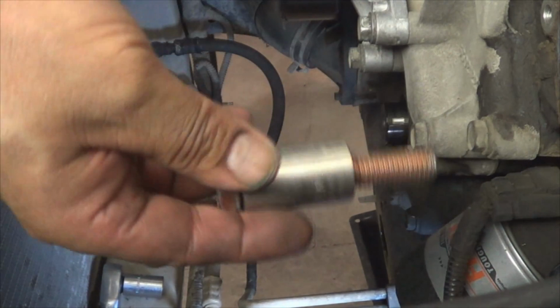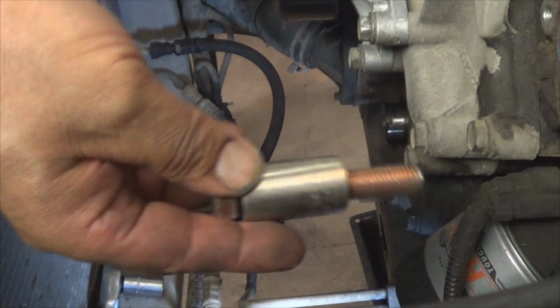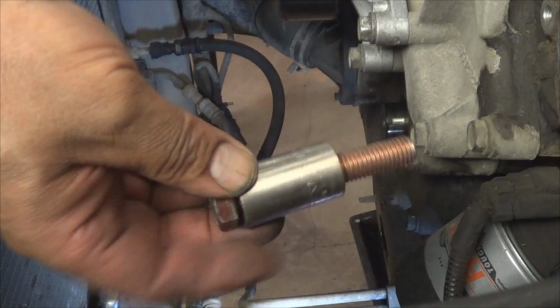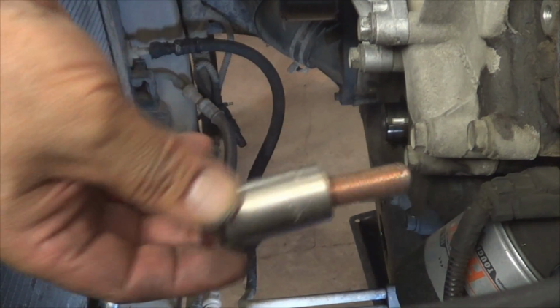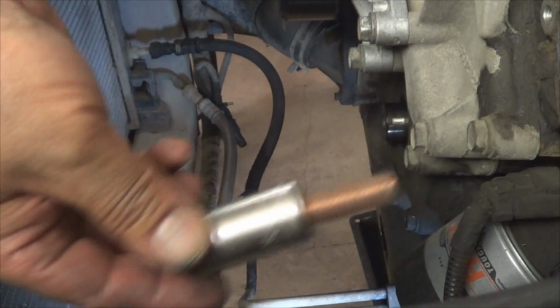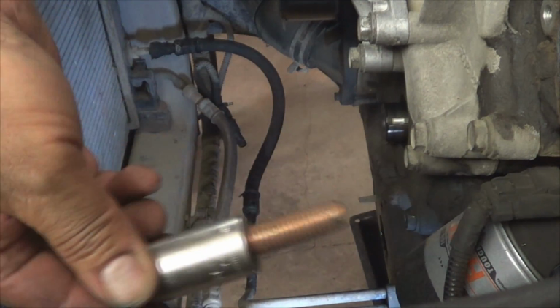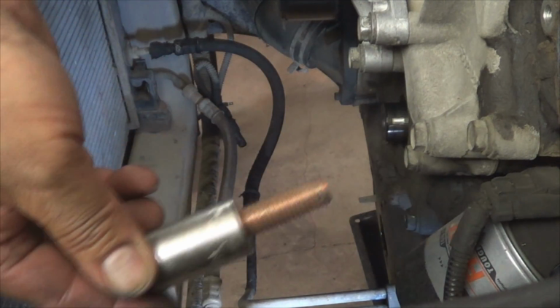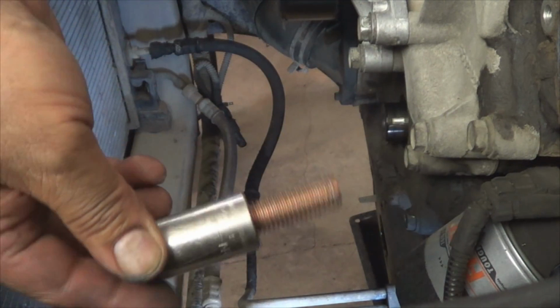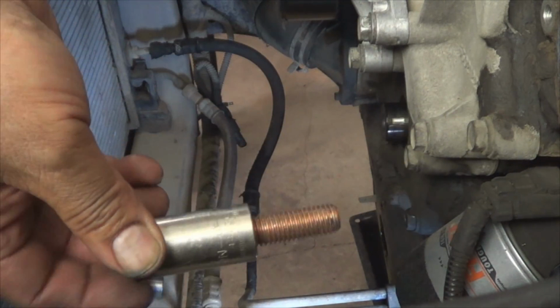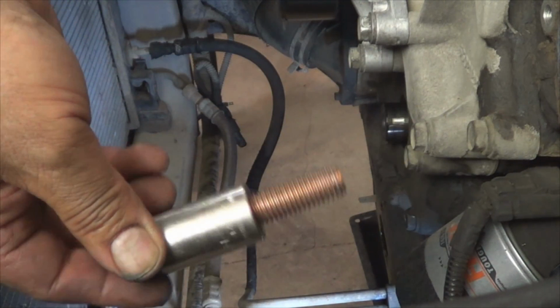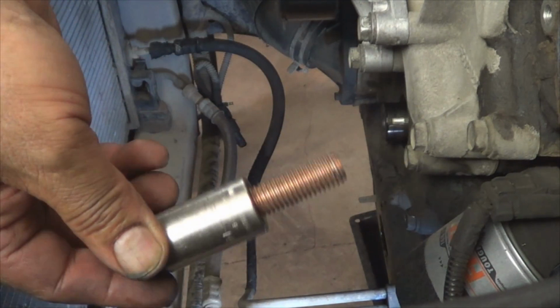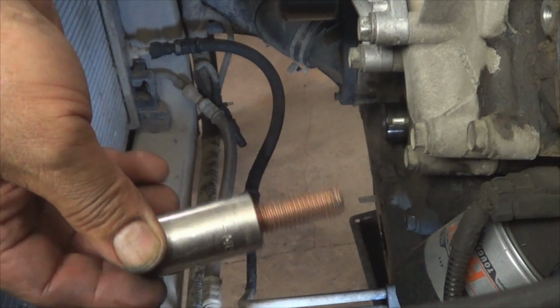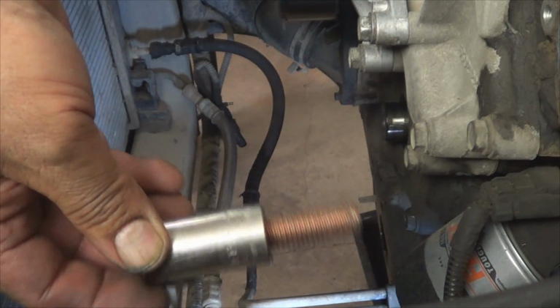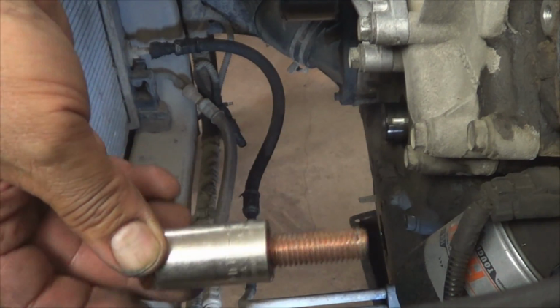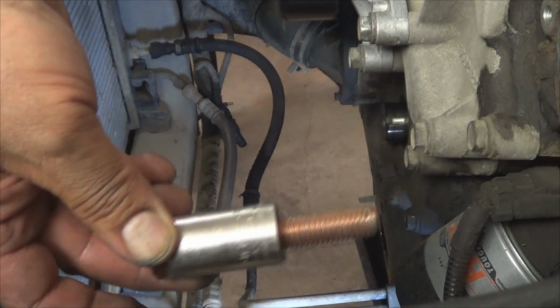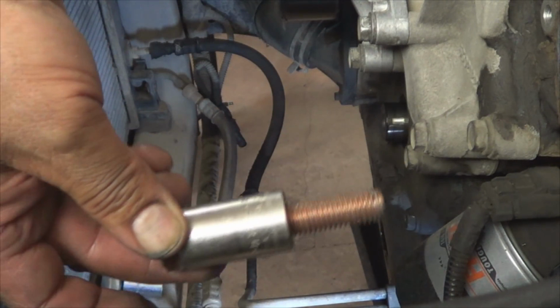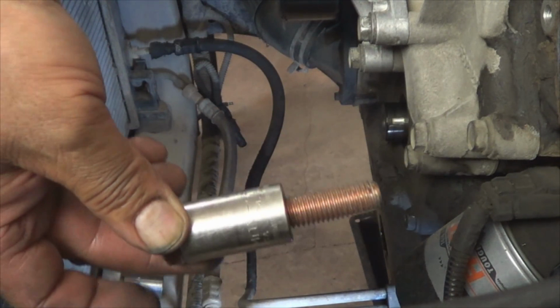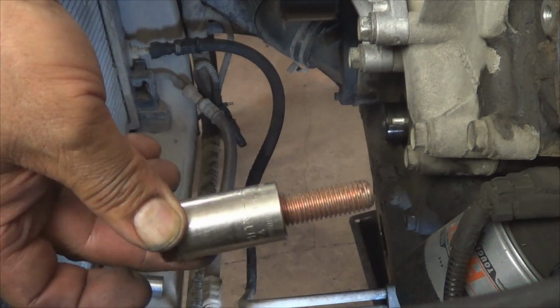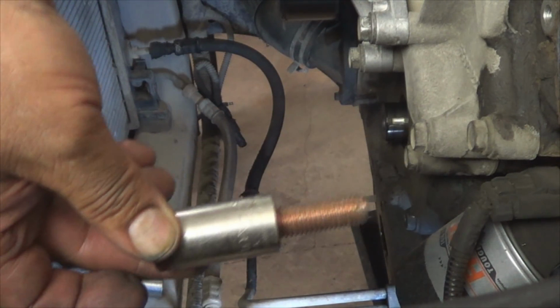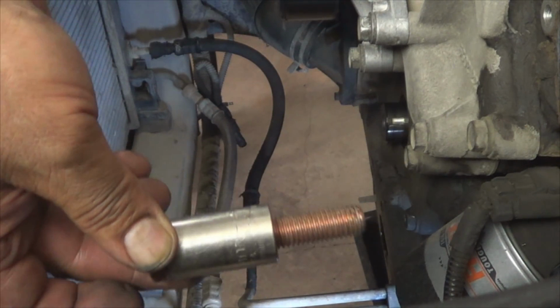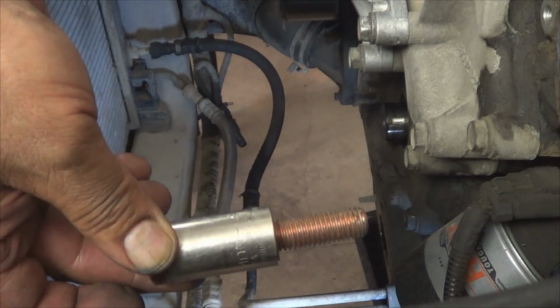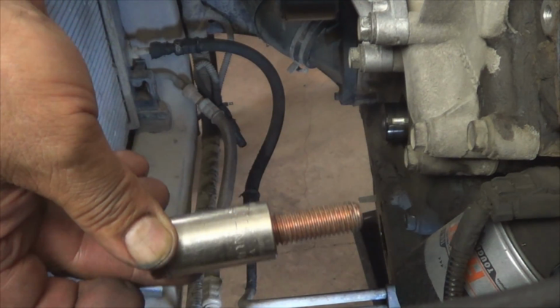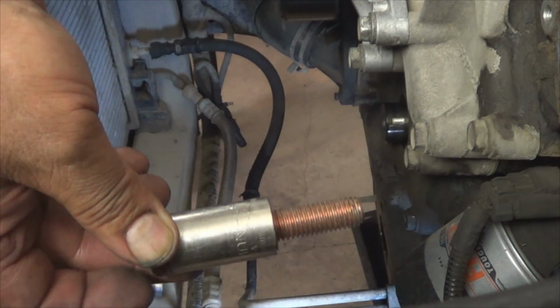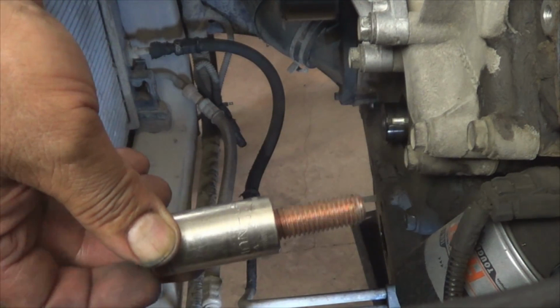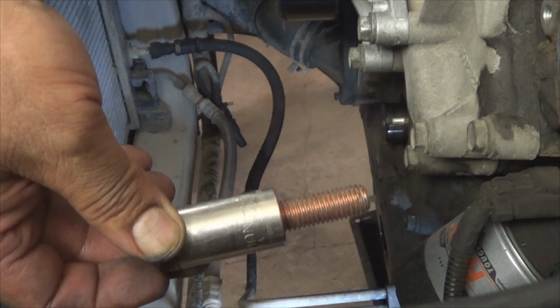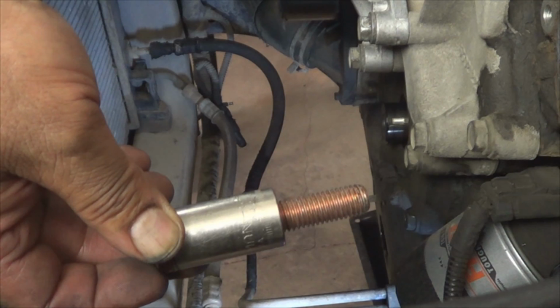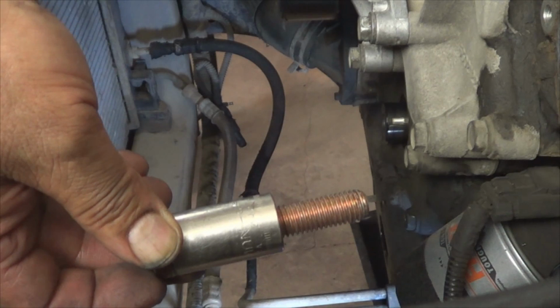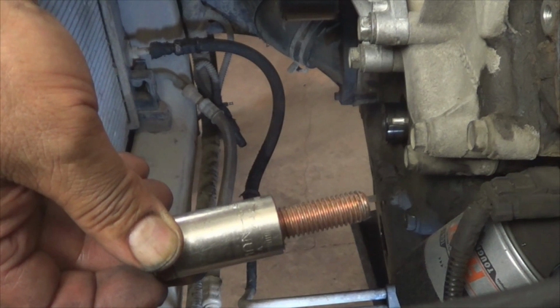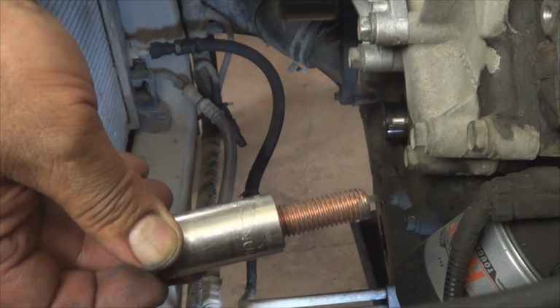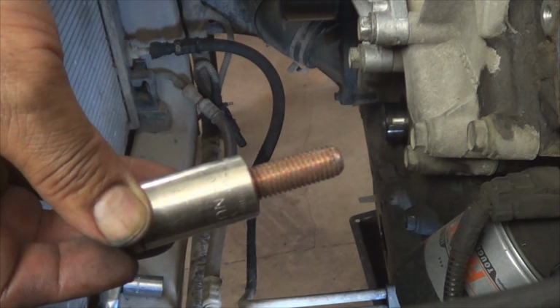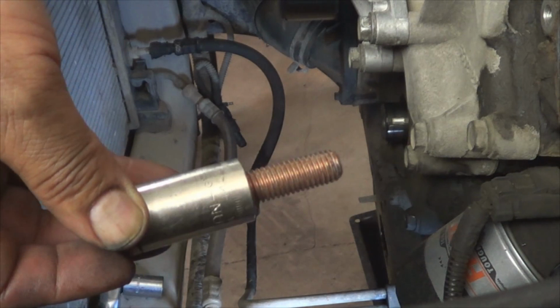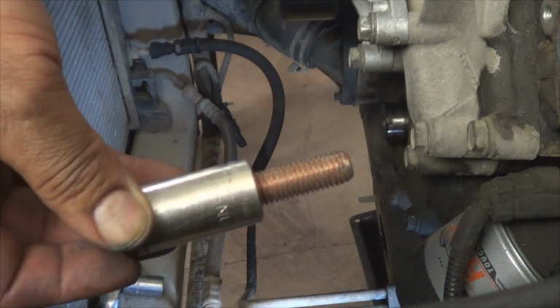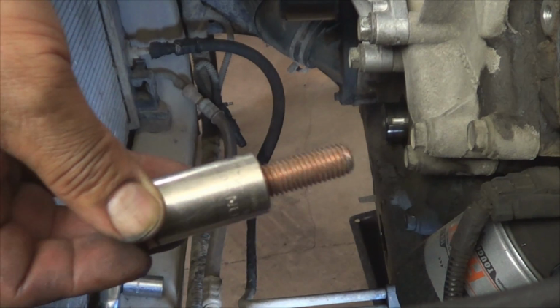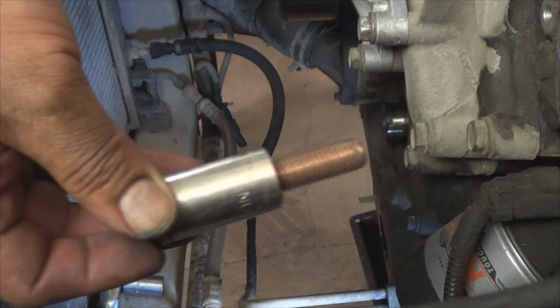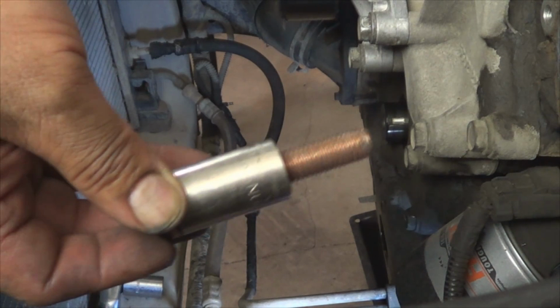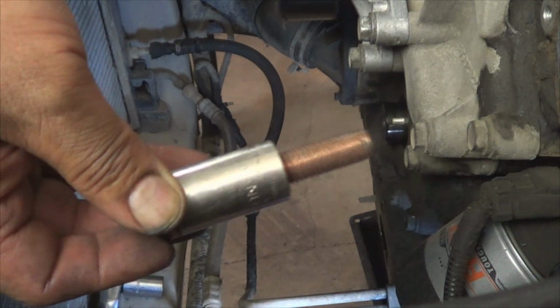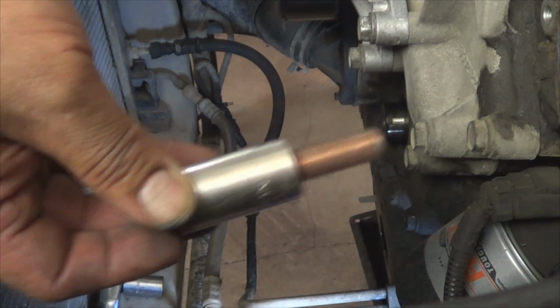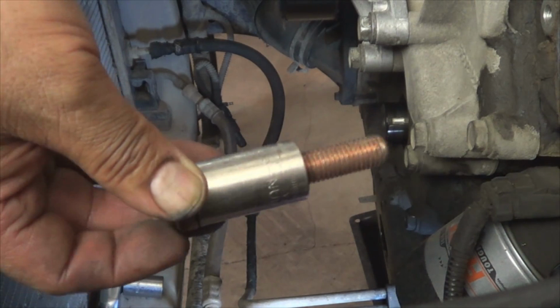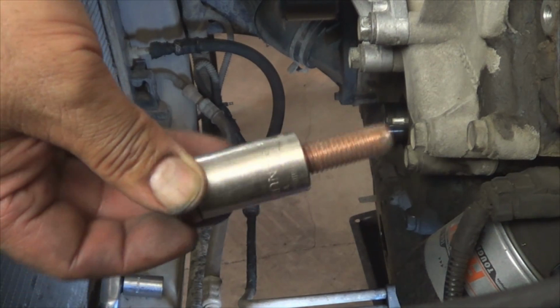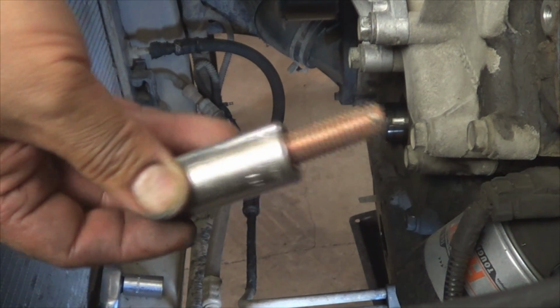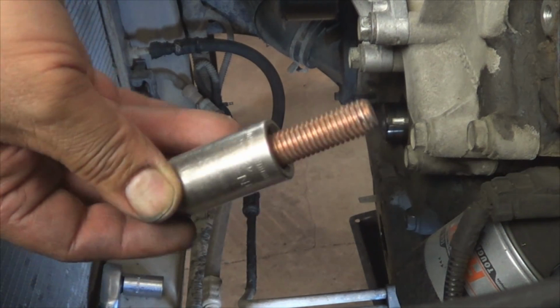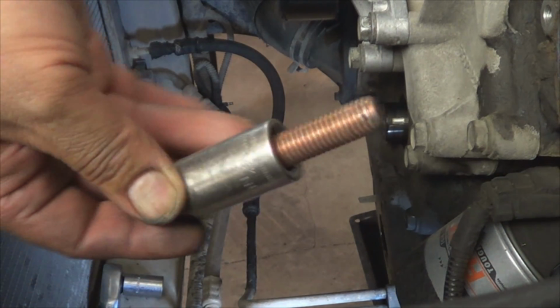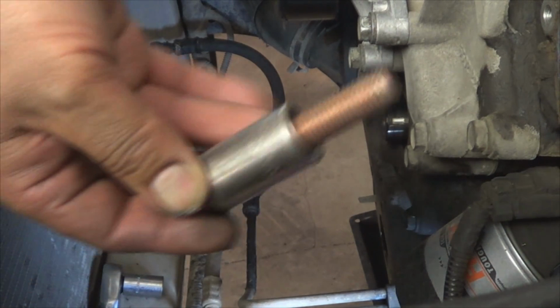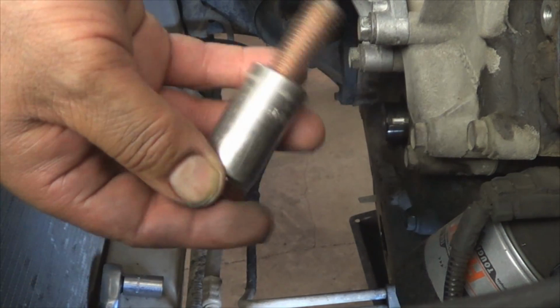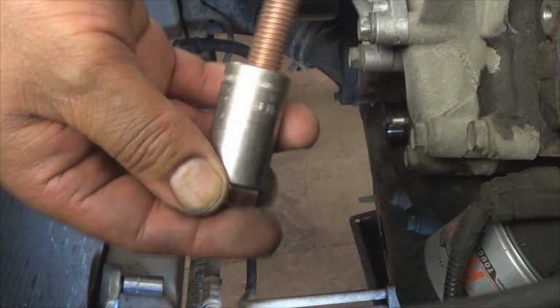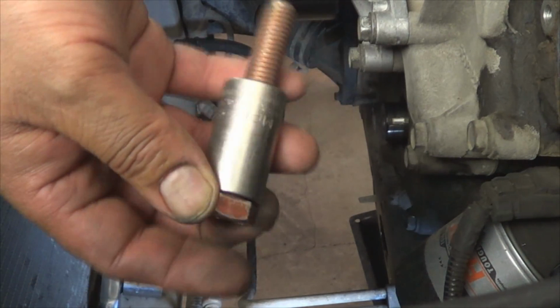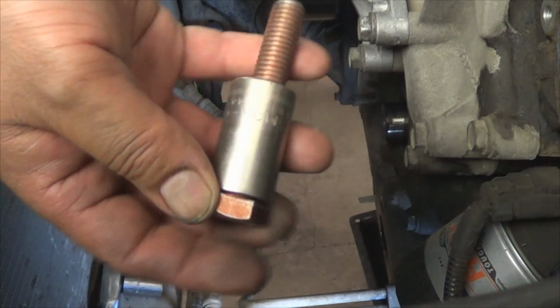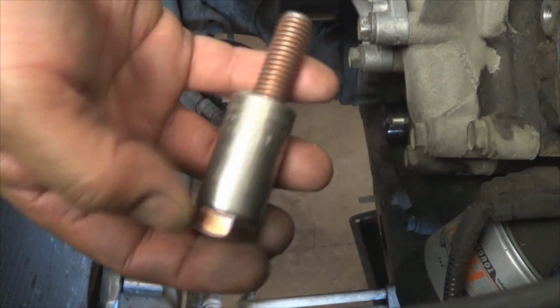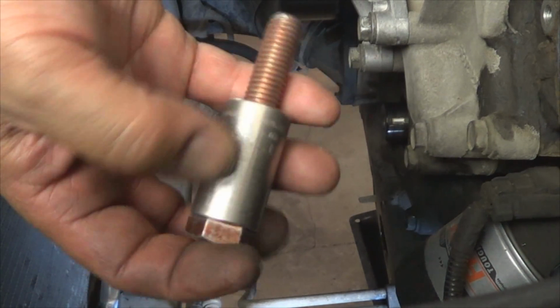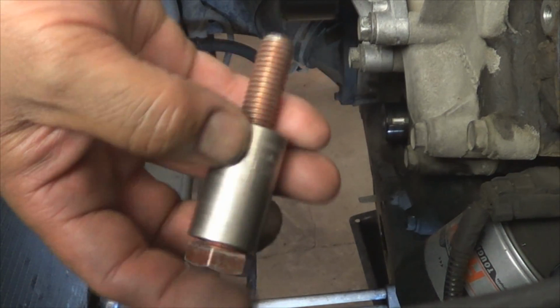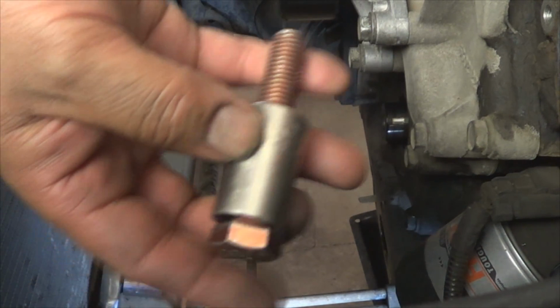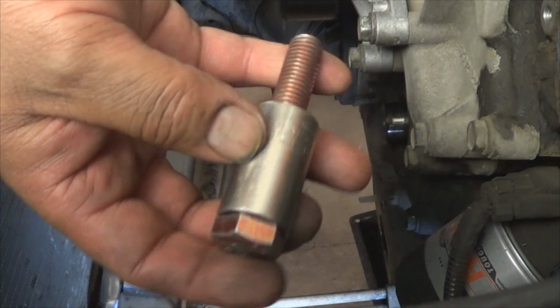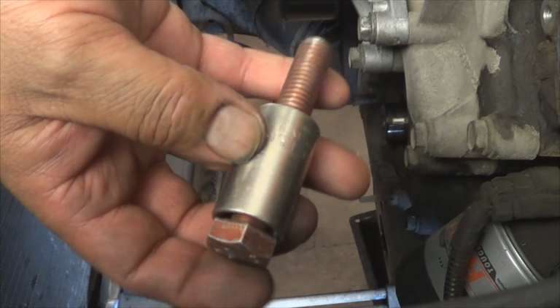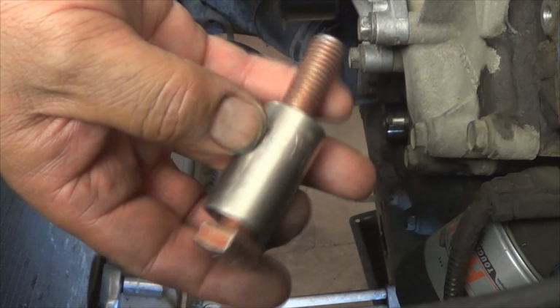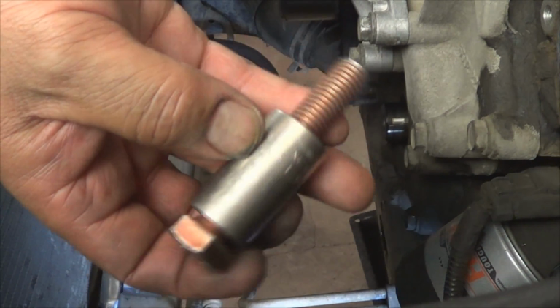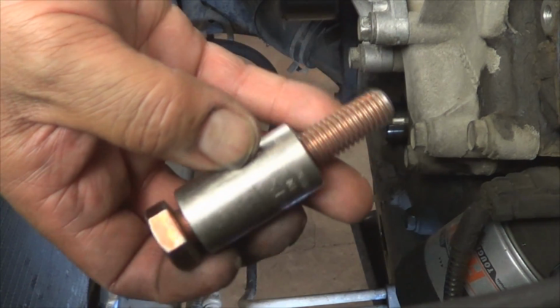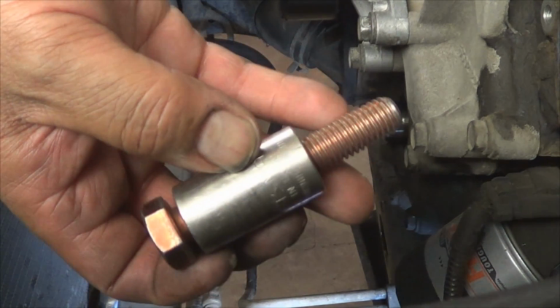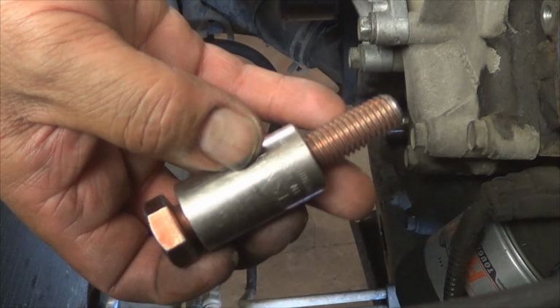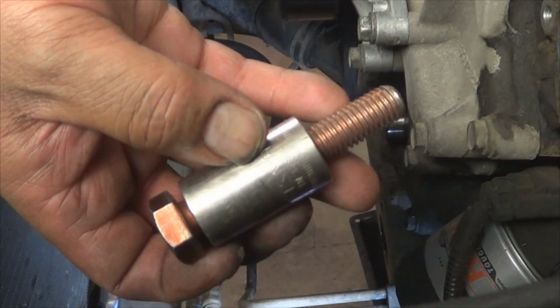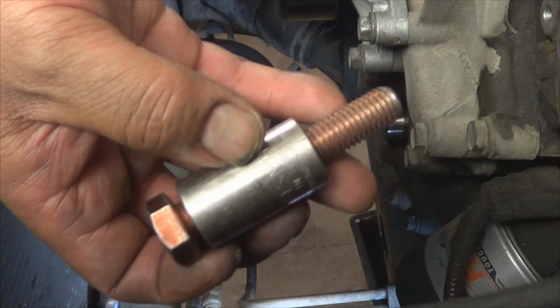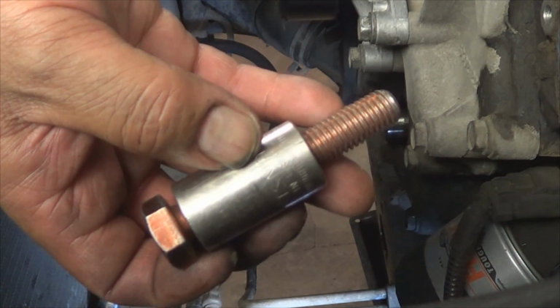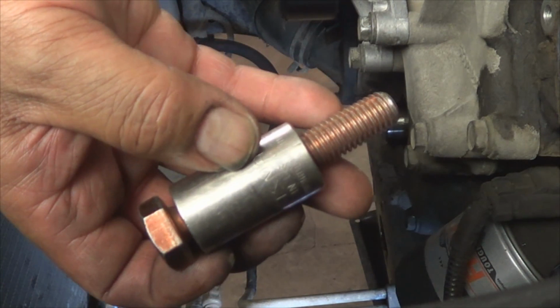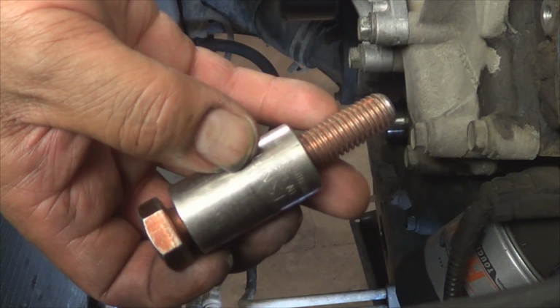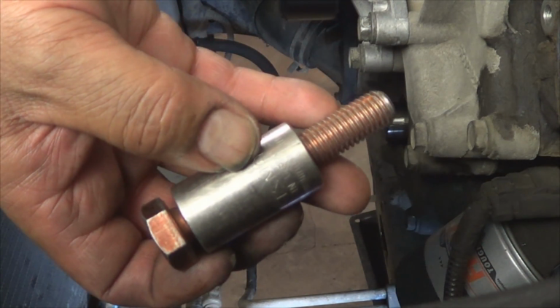I ended up having to put a socket in between it to be able to finish taking it off — that's why there's a socket in there.